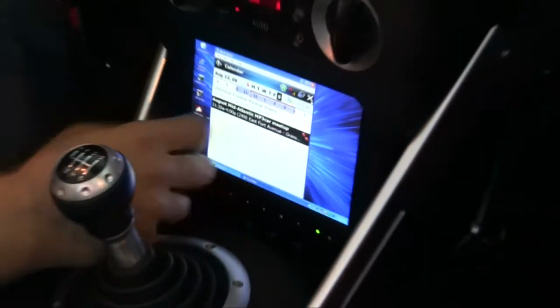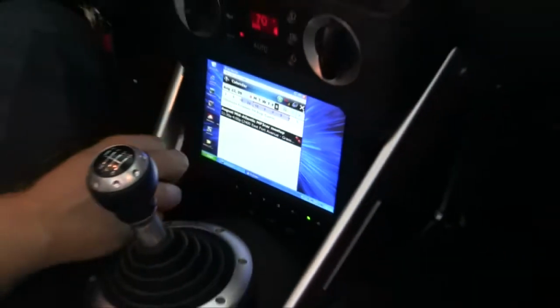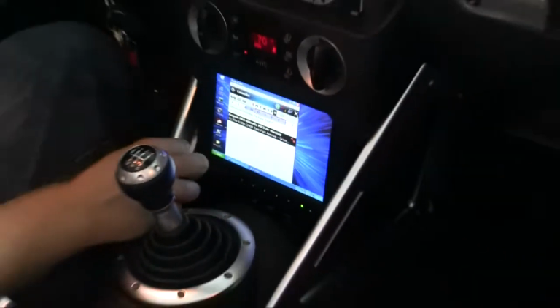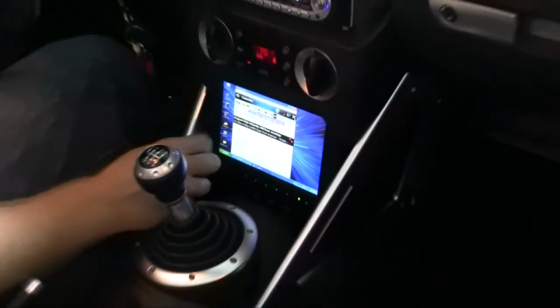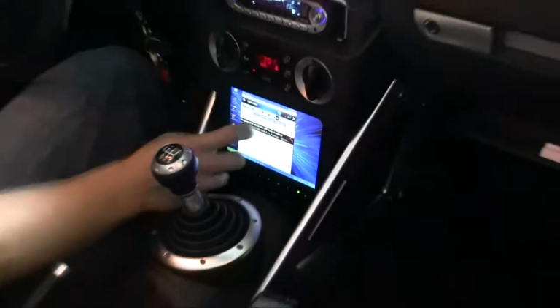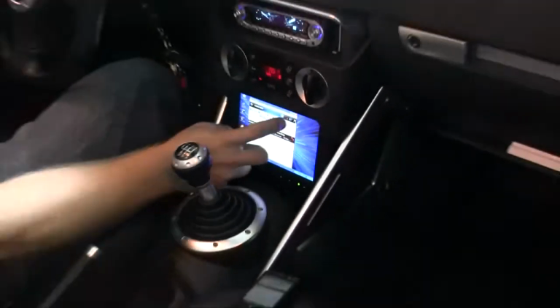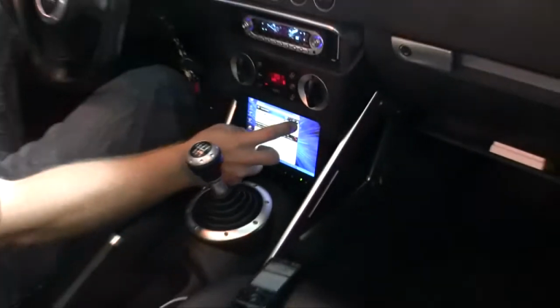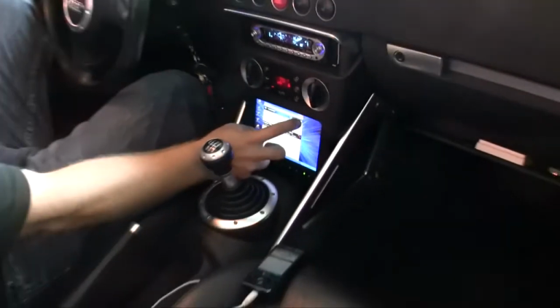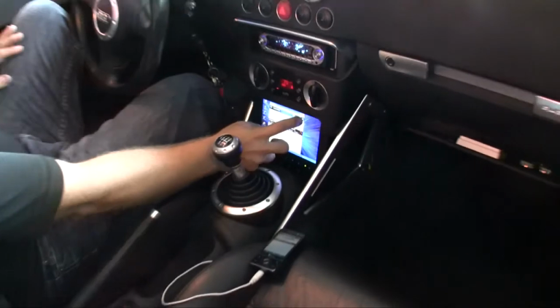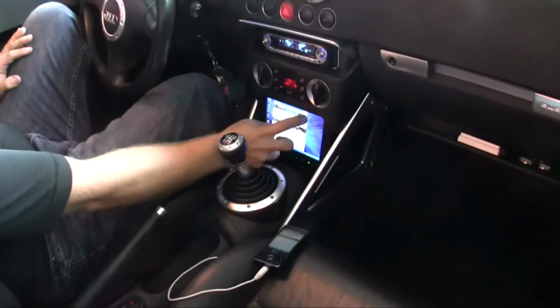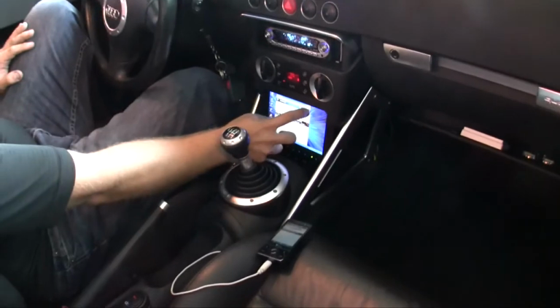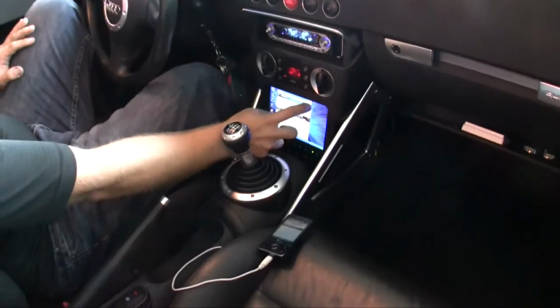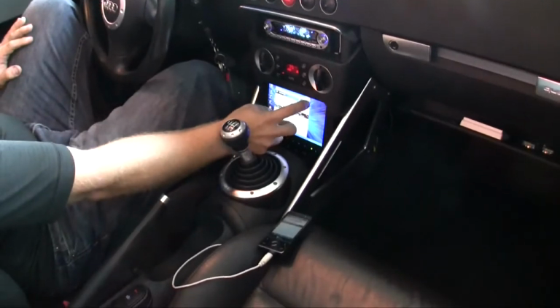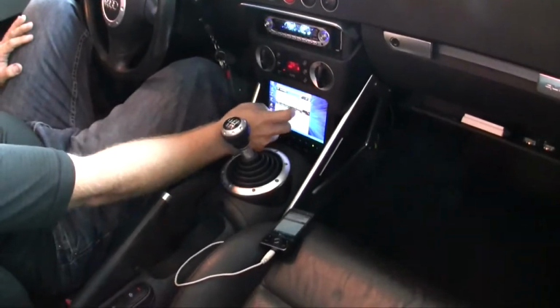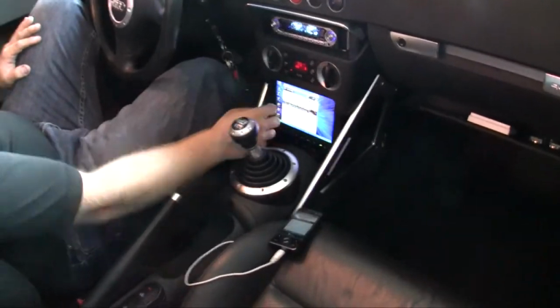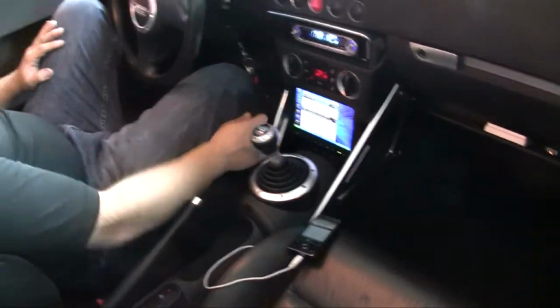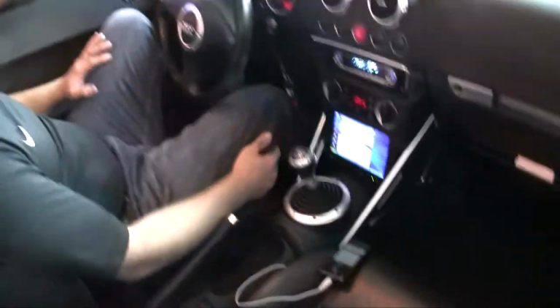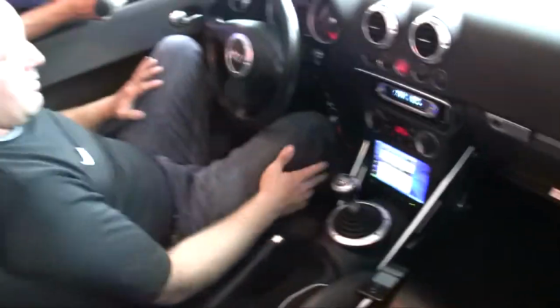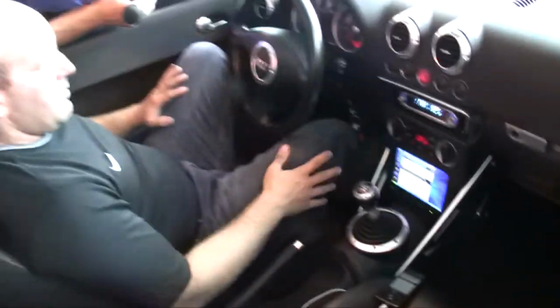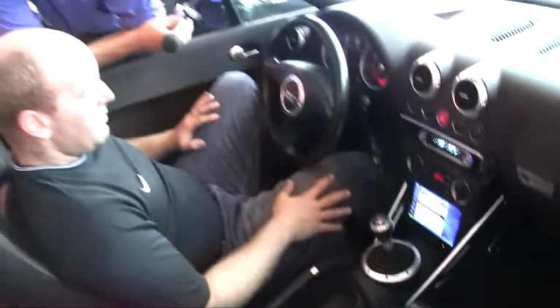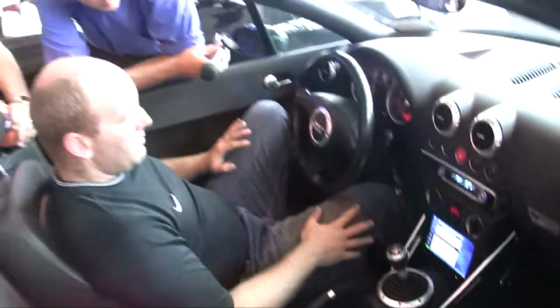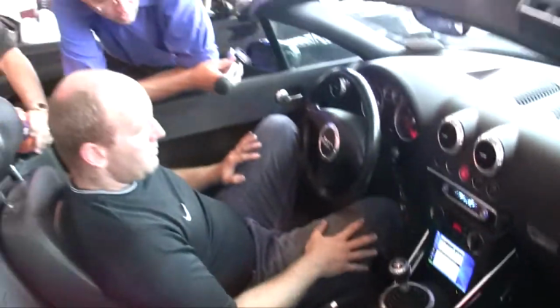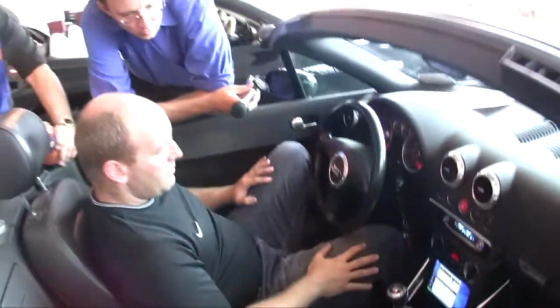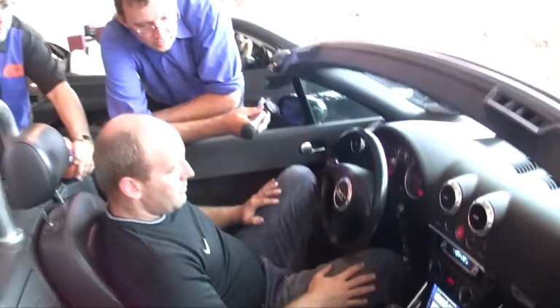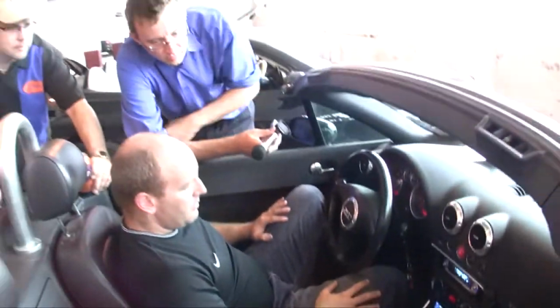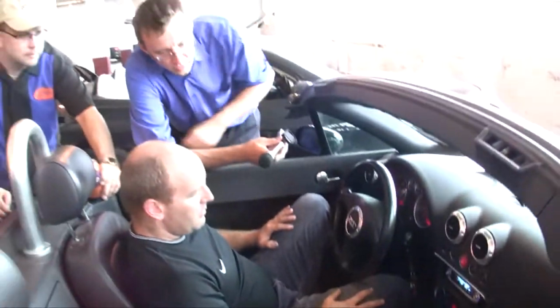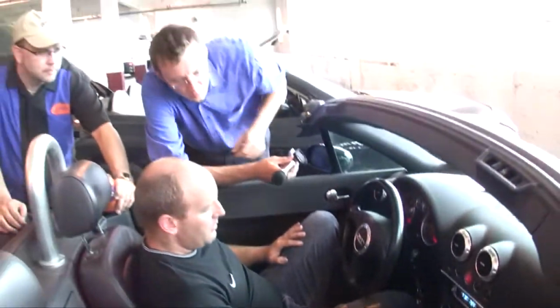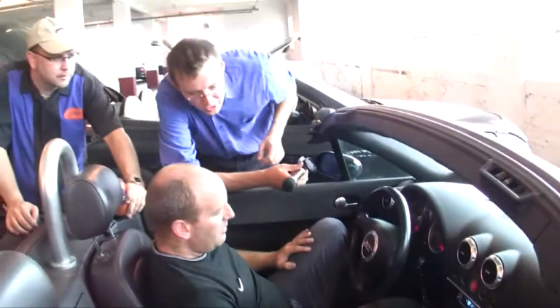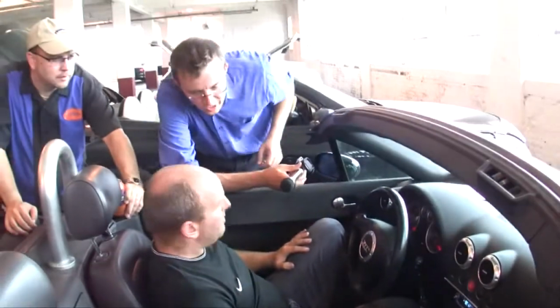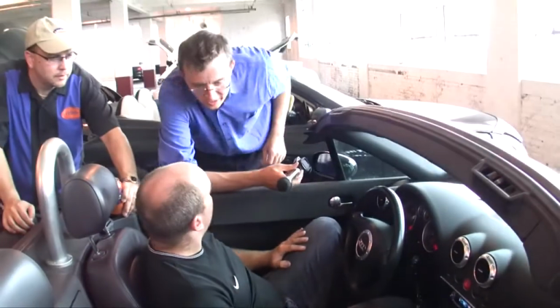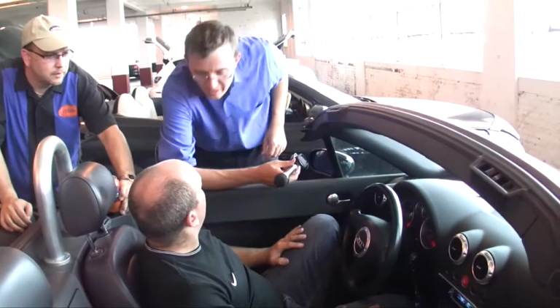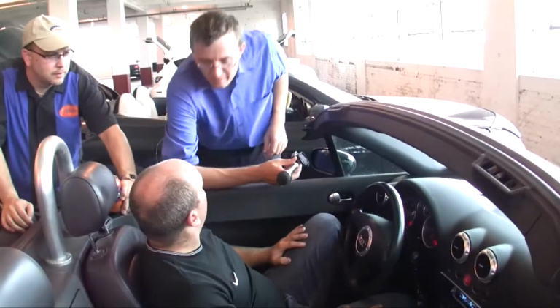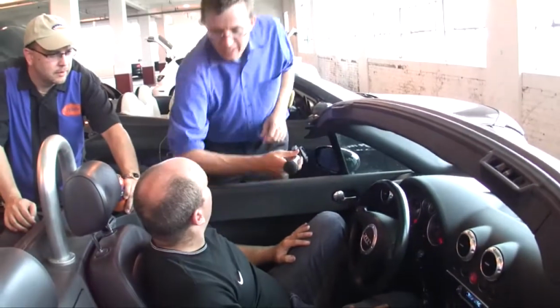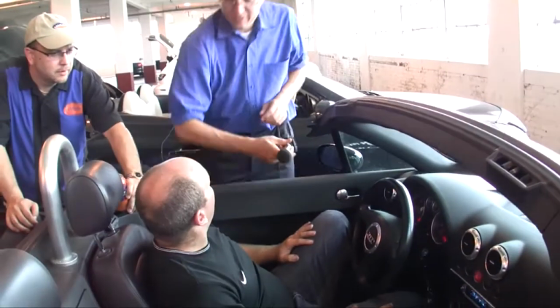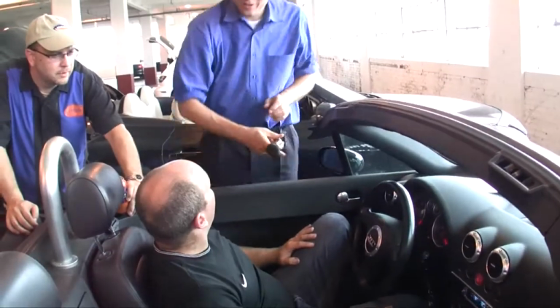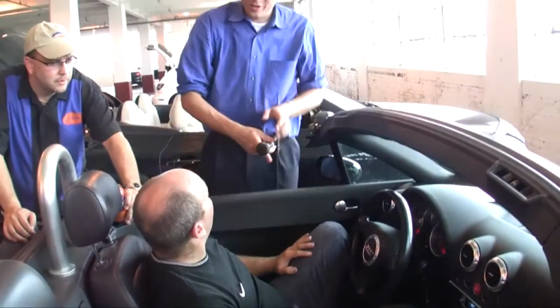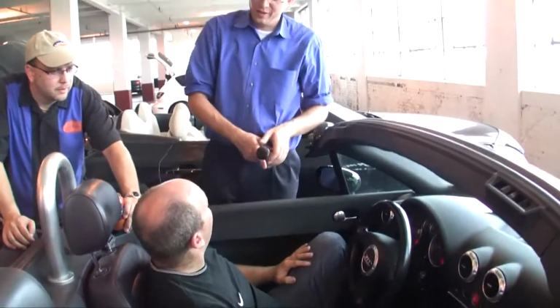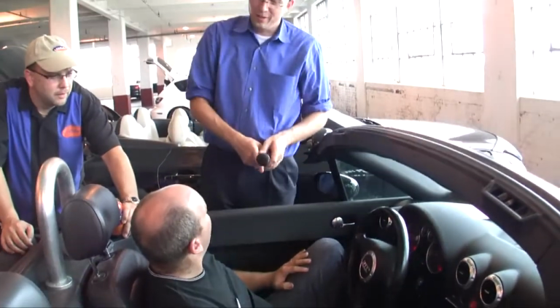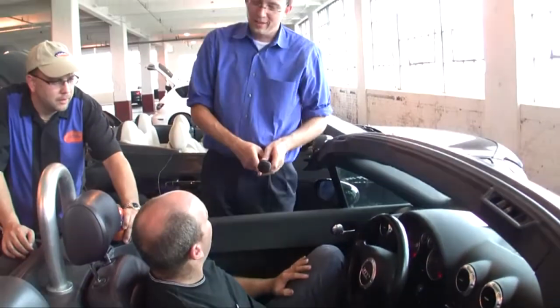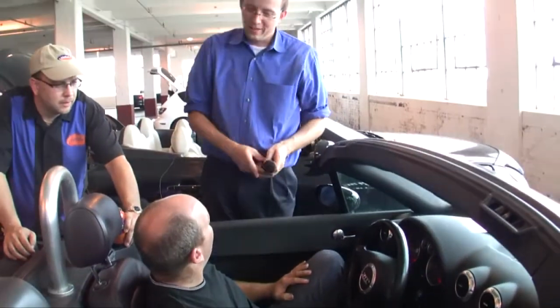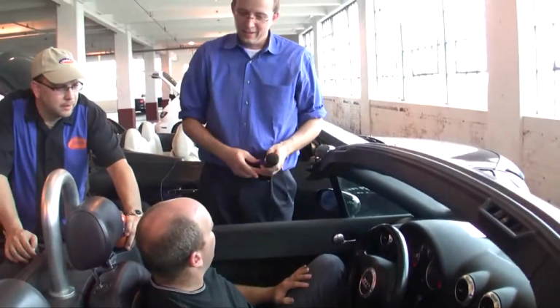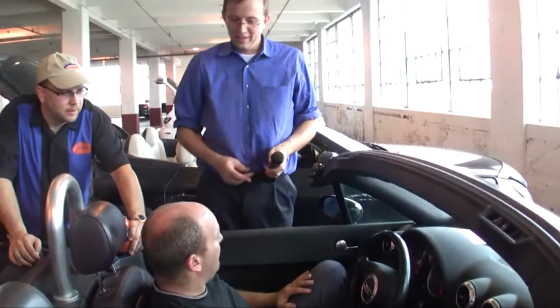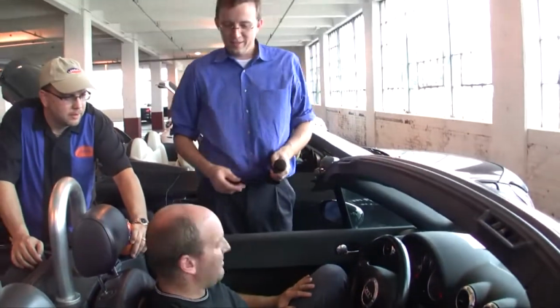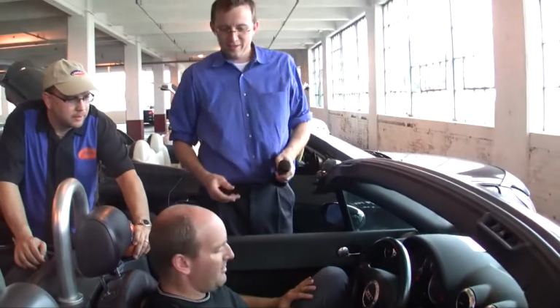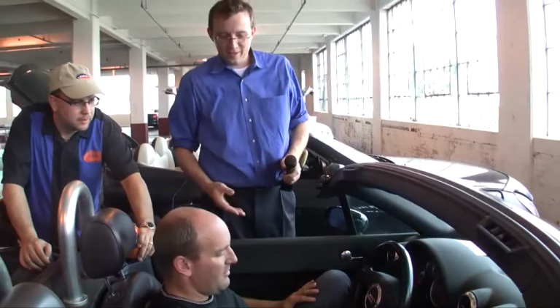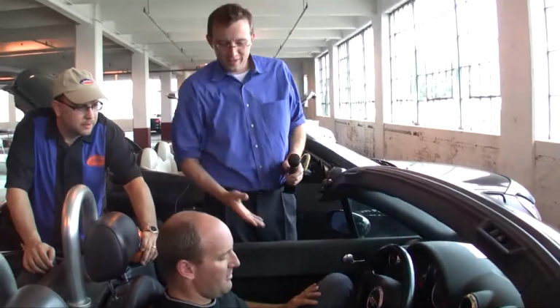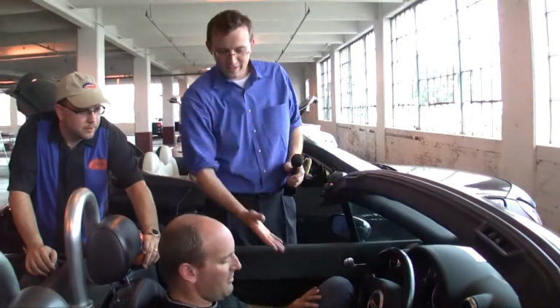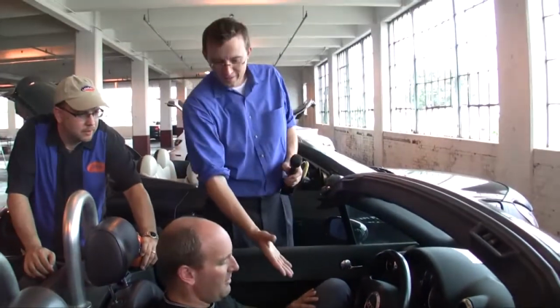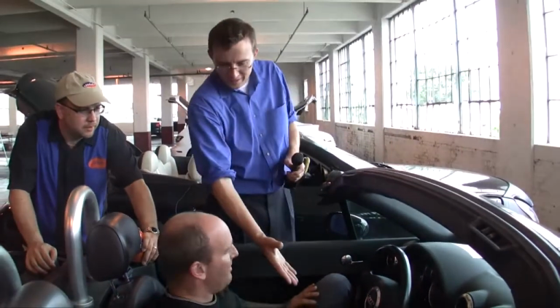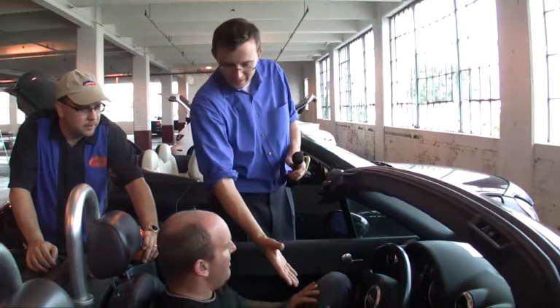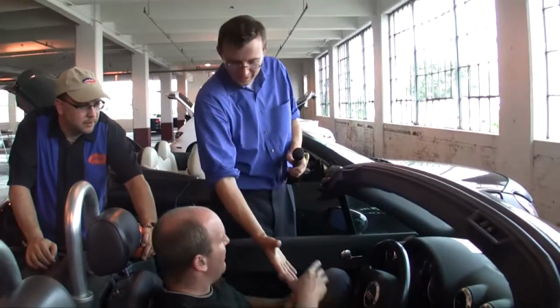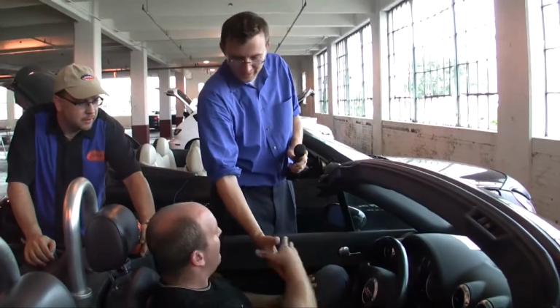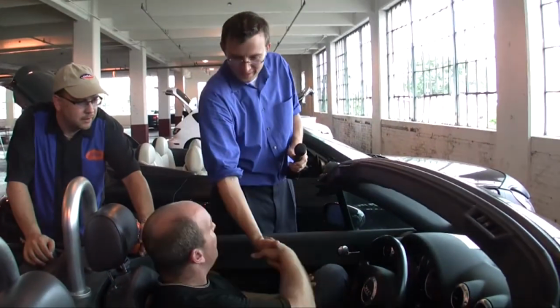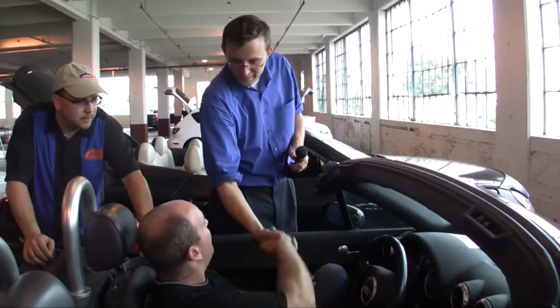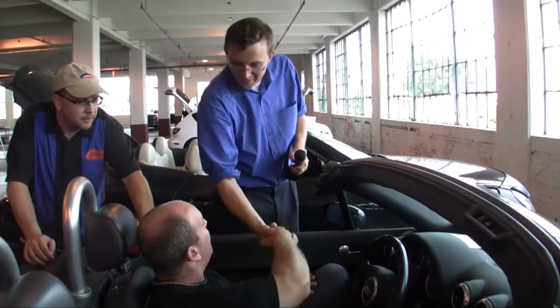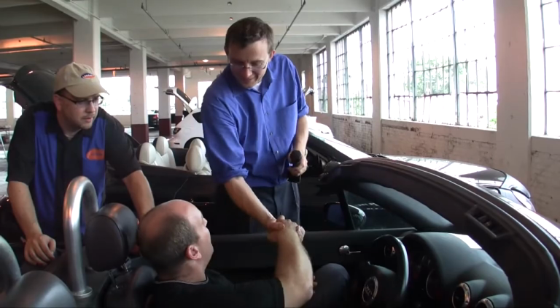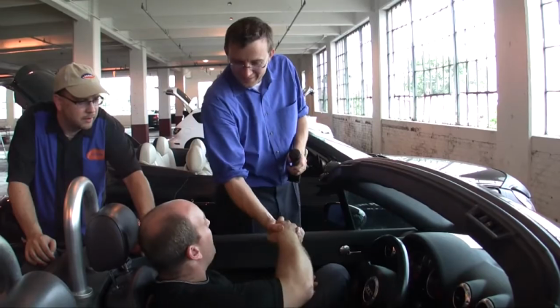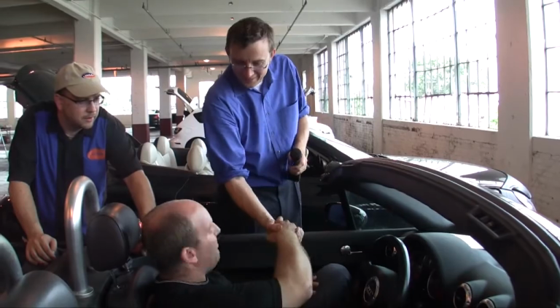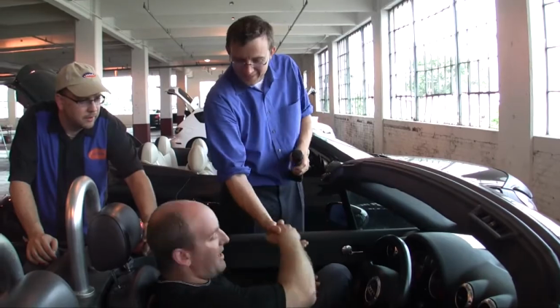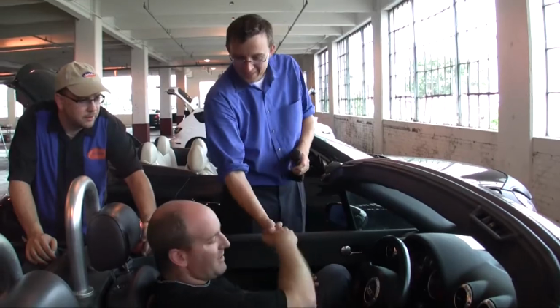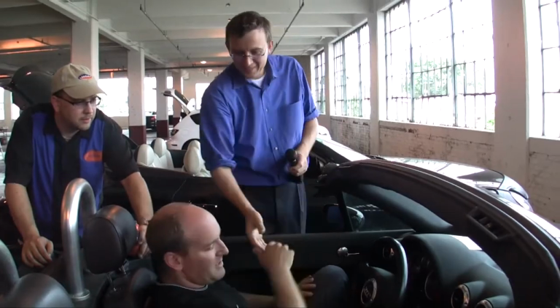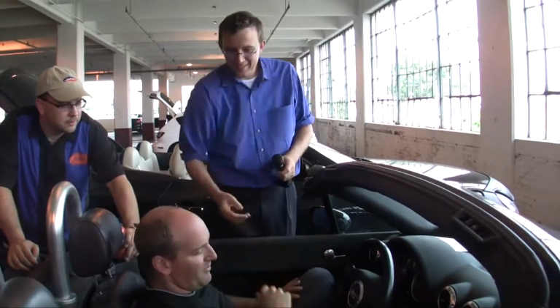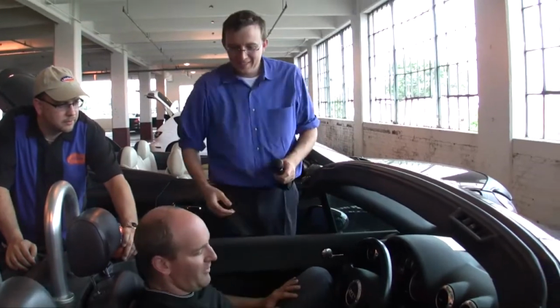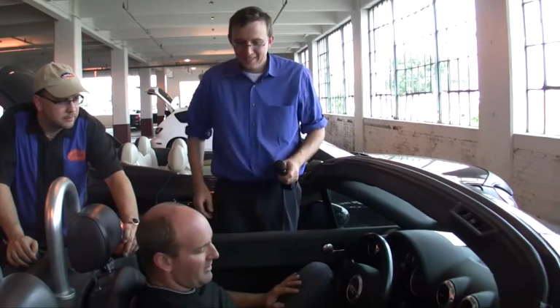Well, thanks a lot for the demo. We really appreciate you coming after the show and showing us everything that's going on. No problem — thanks, it's been fun.